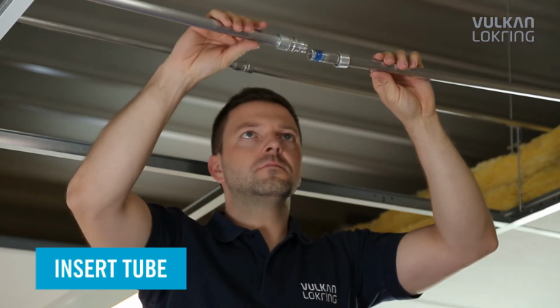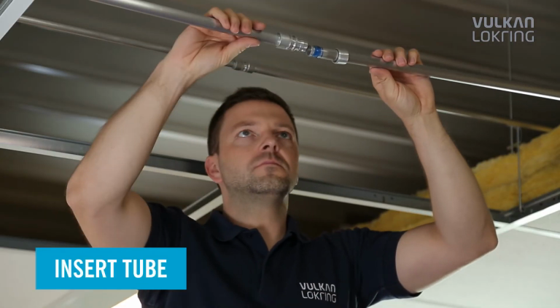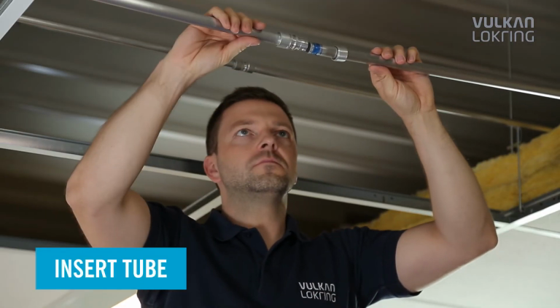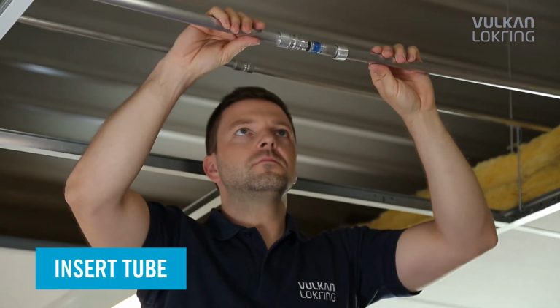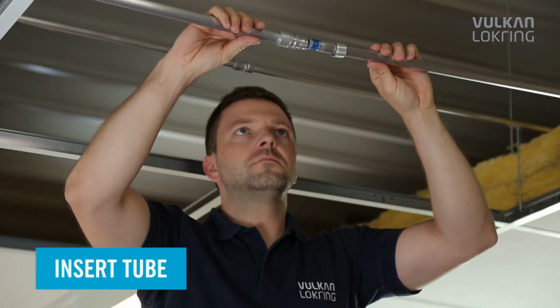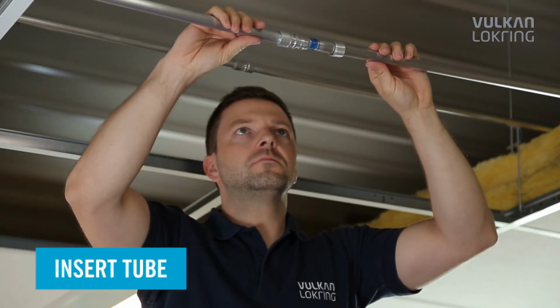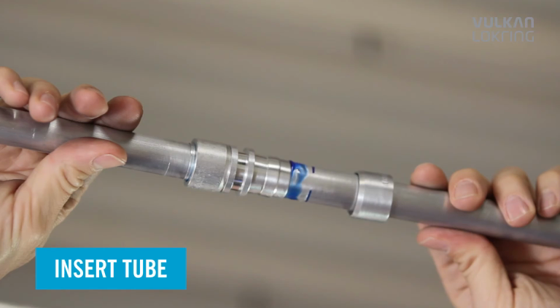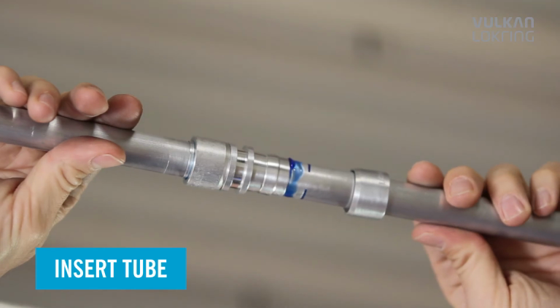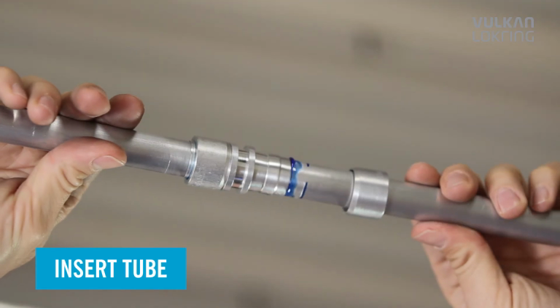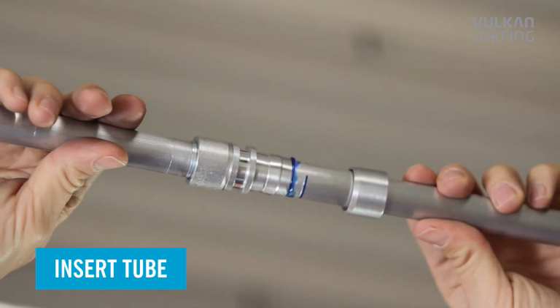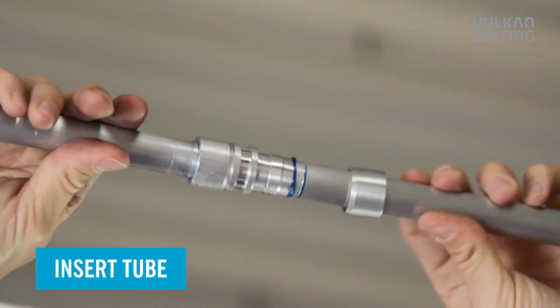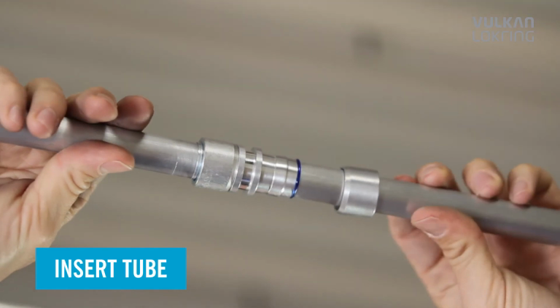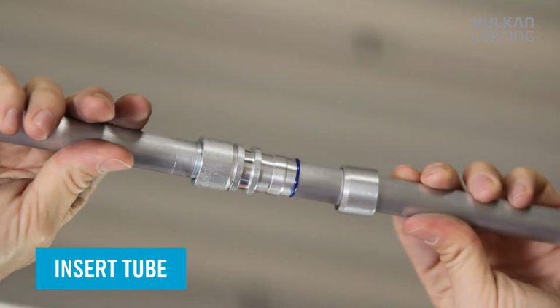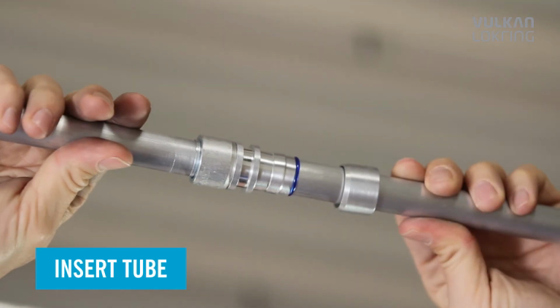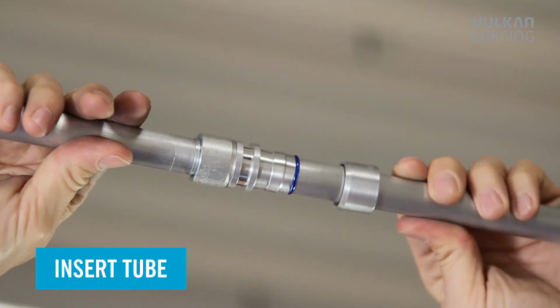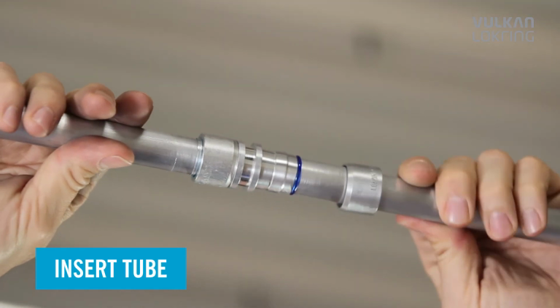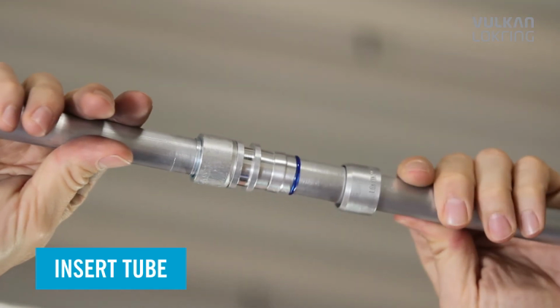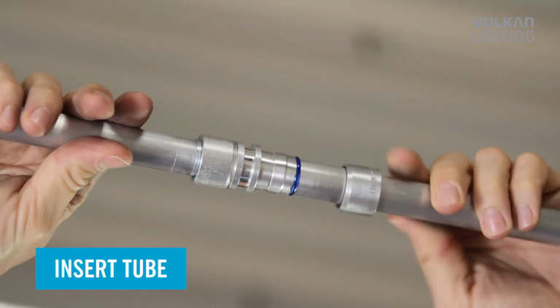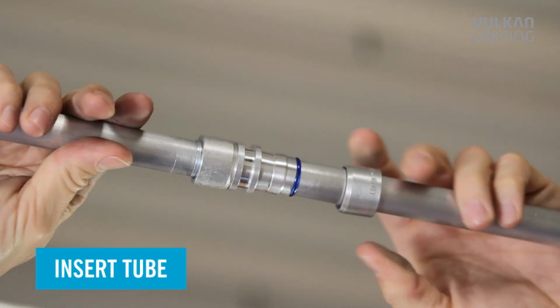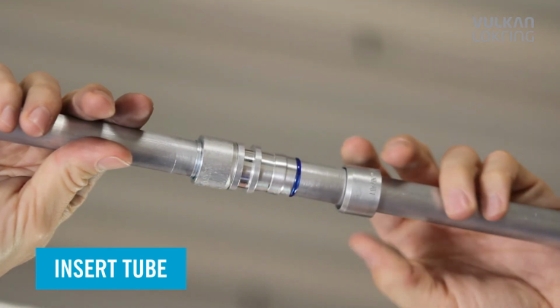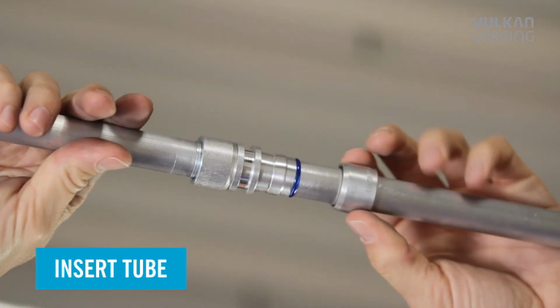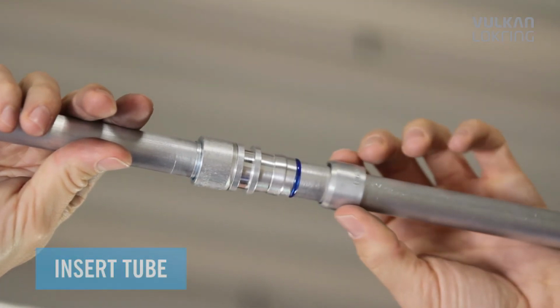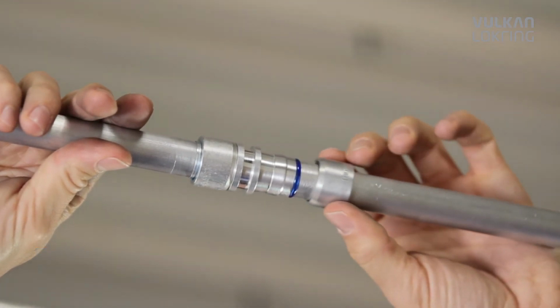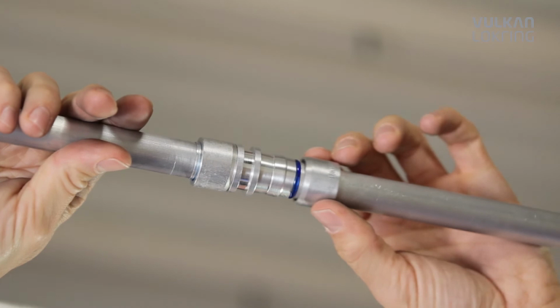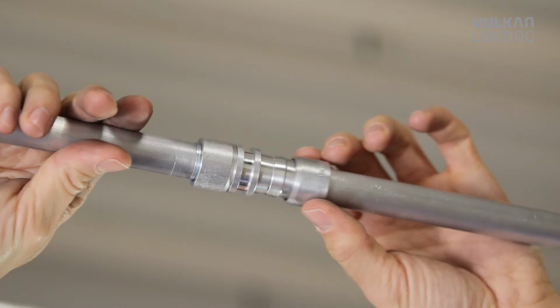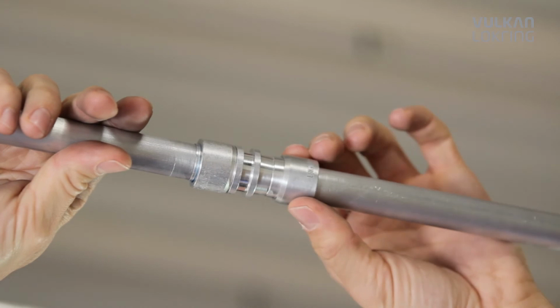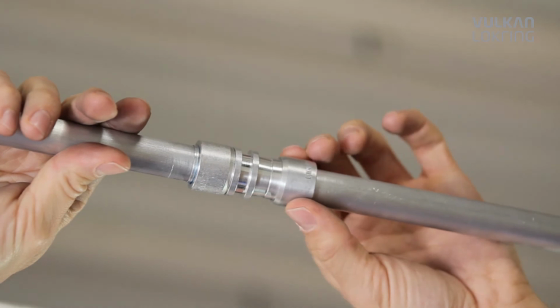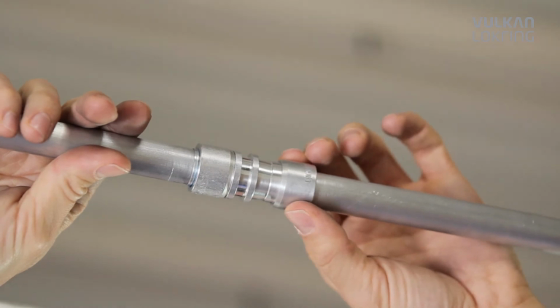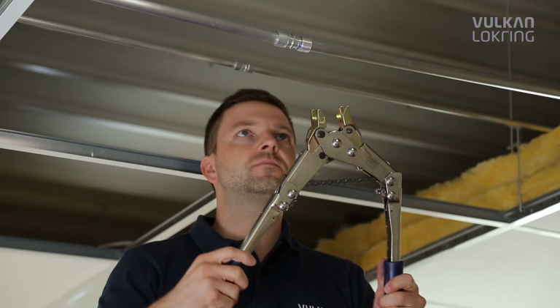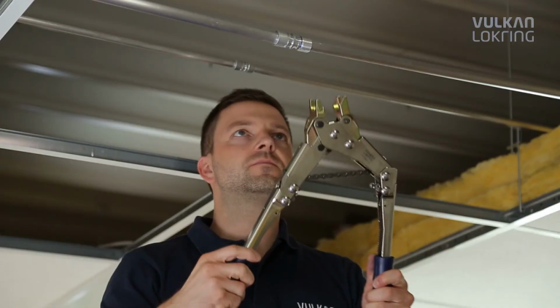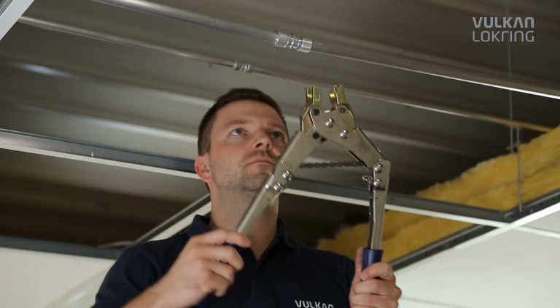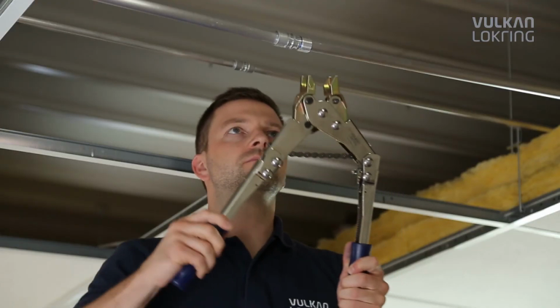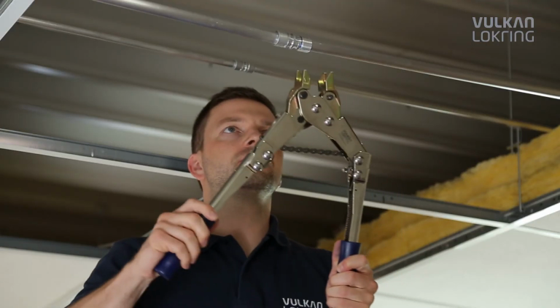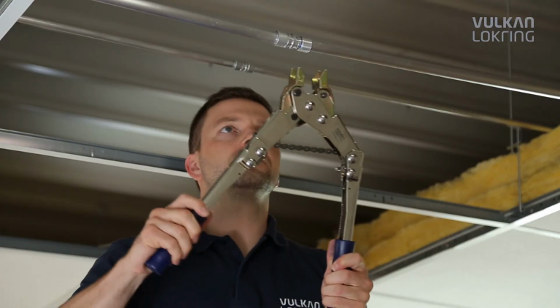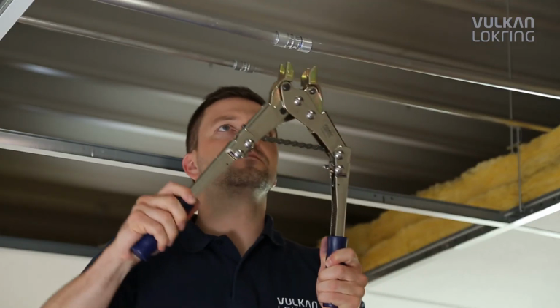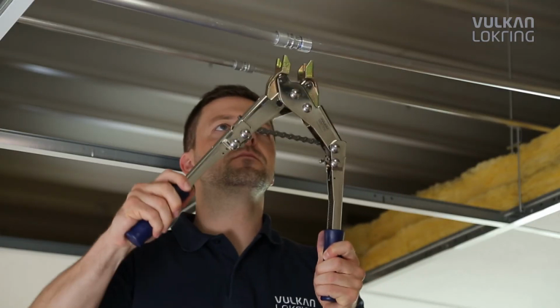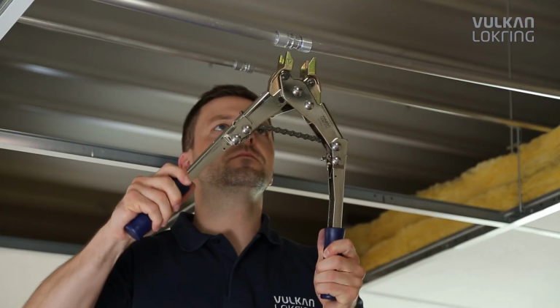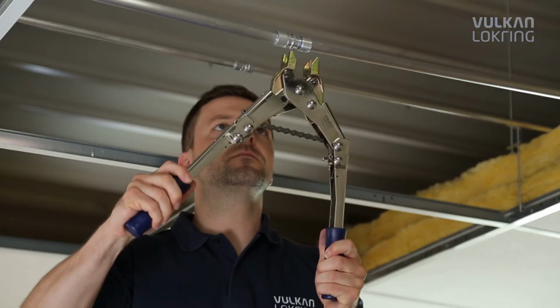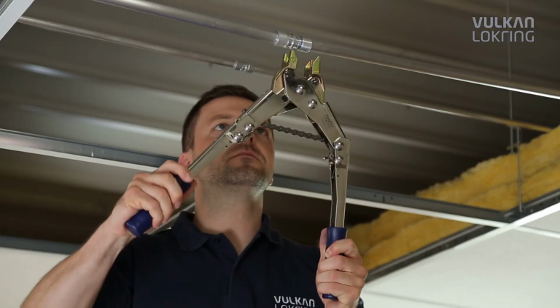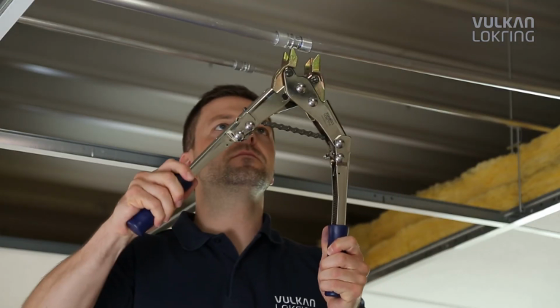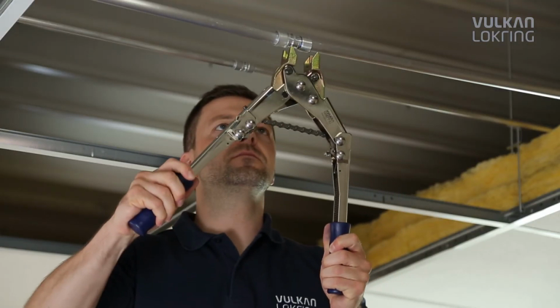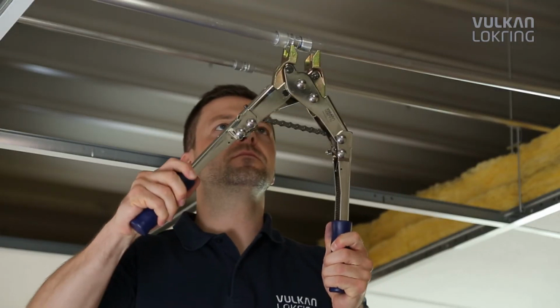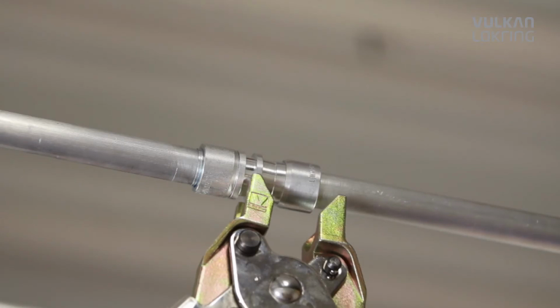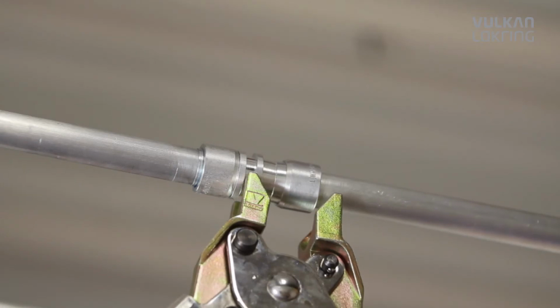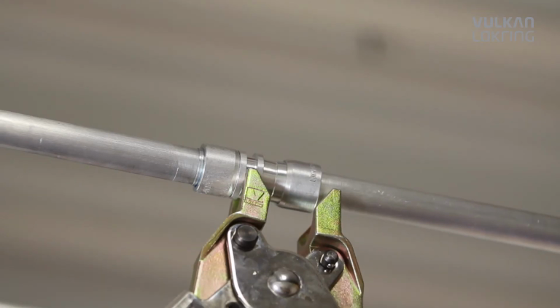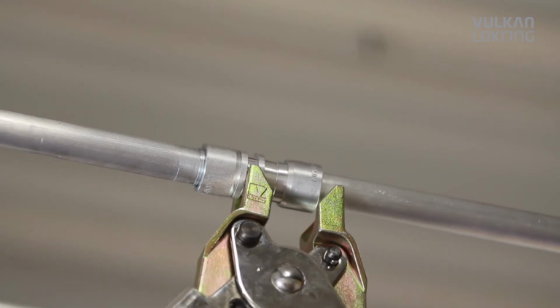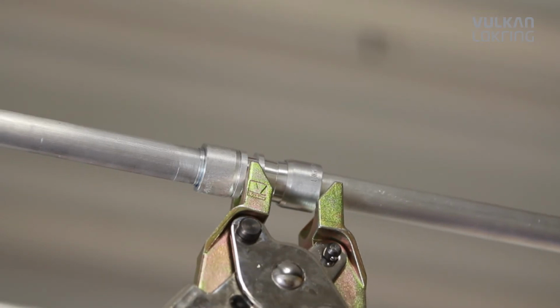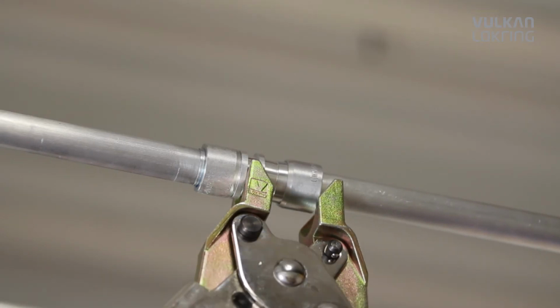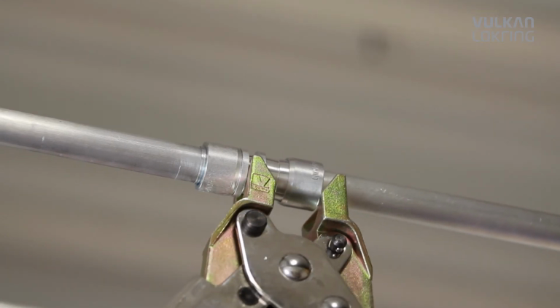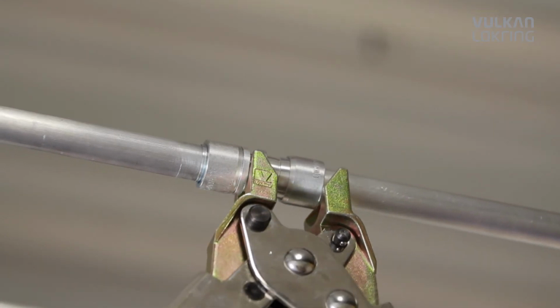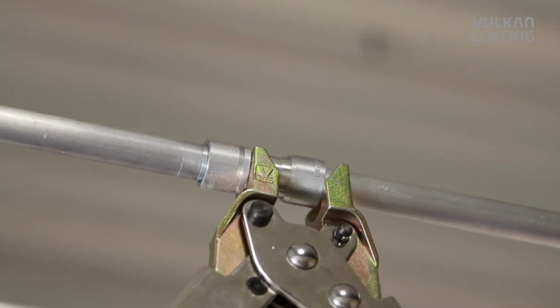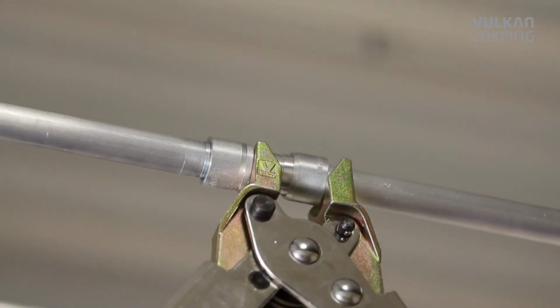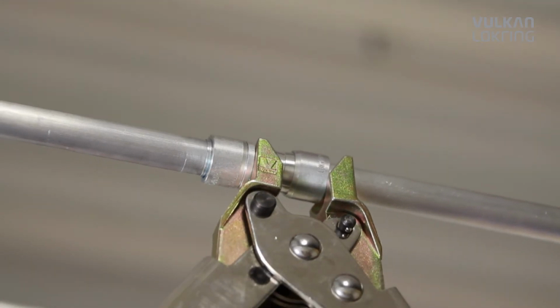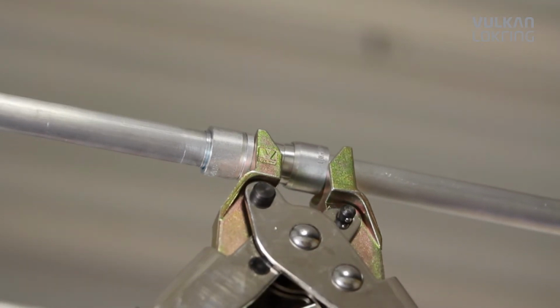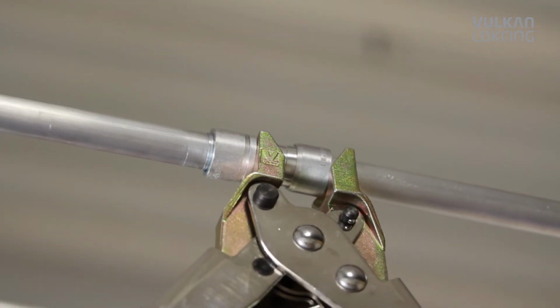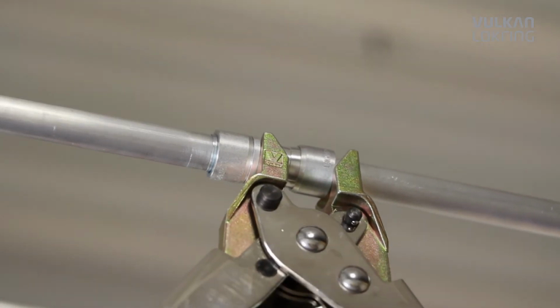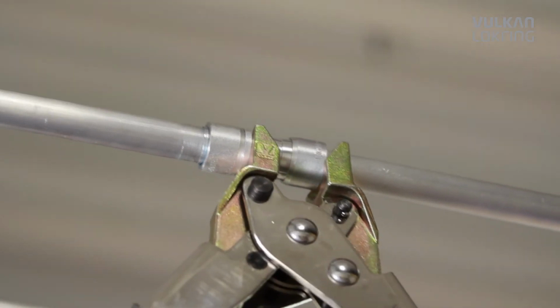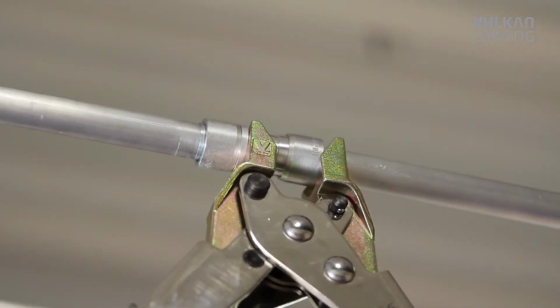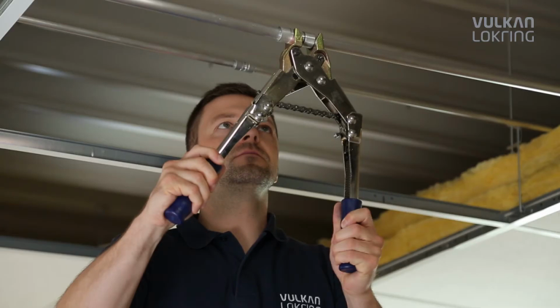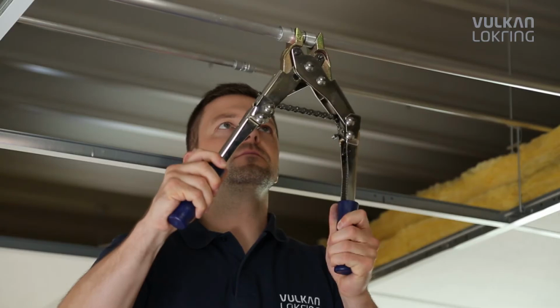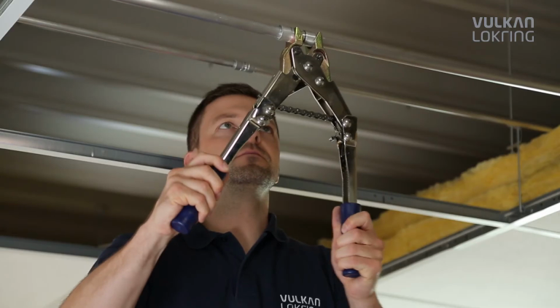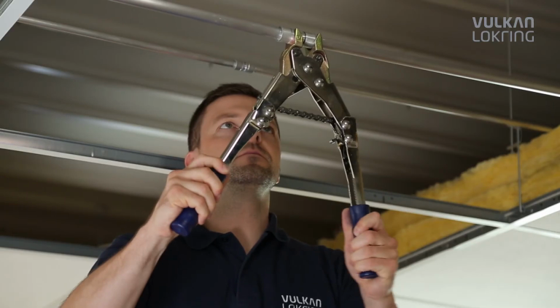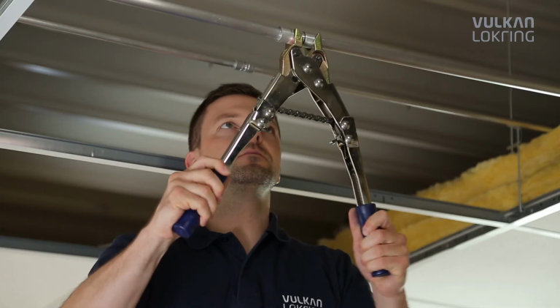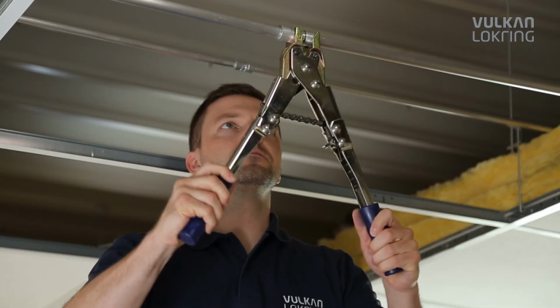Now, push the tube end all the way into the connector and press the lockring onto the connector using the hand assembly tool.